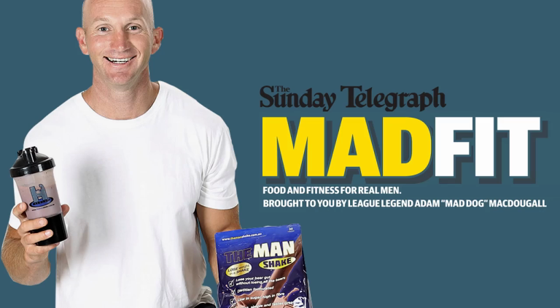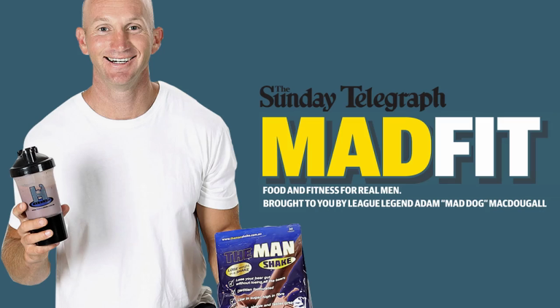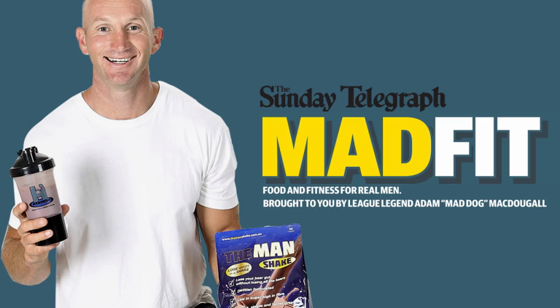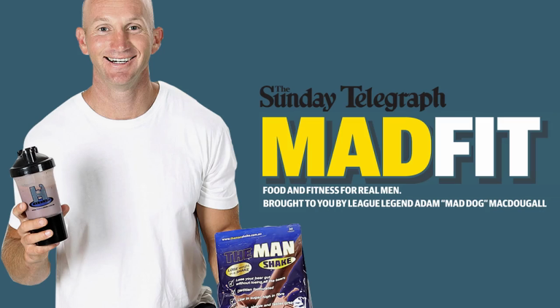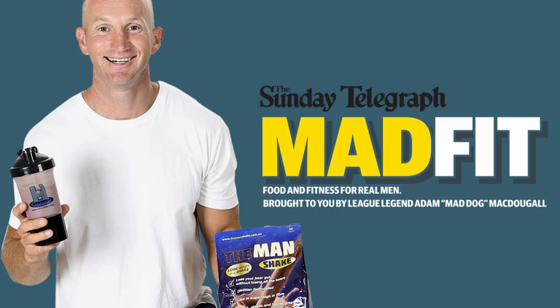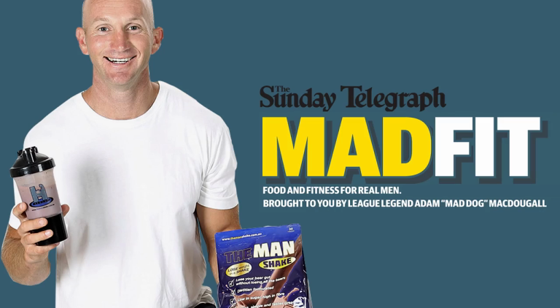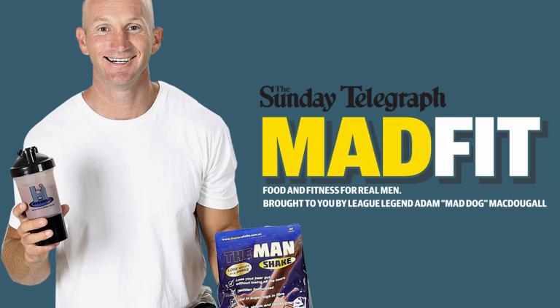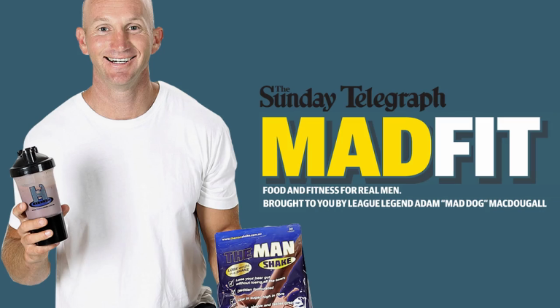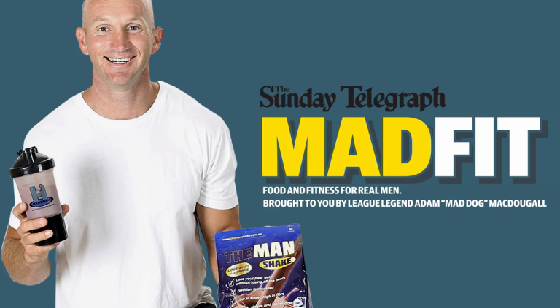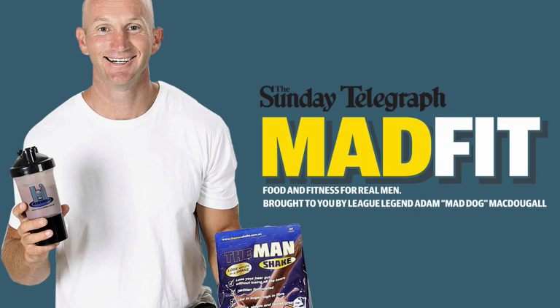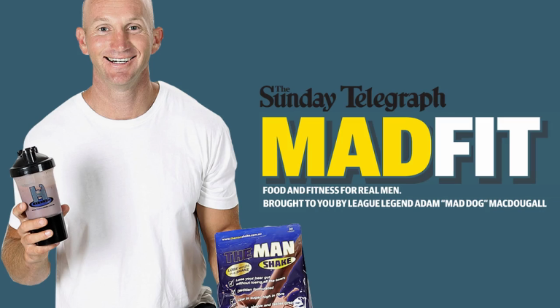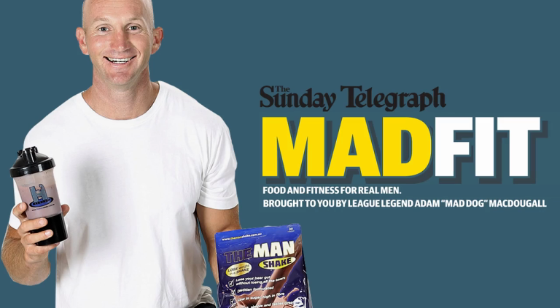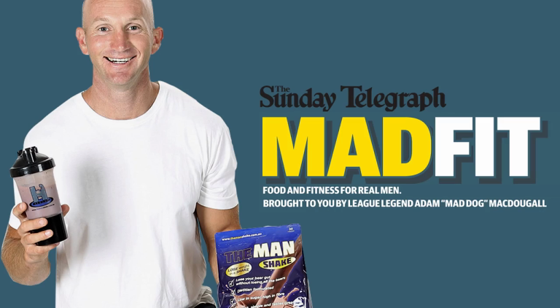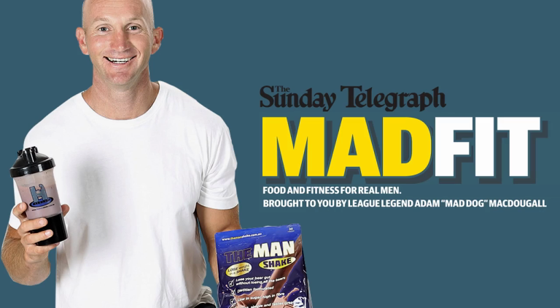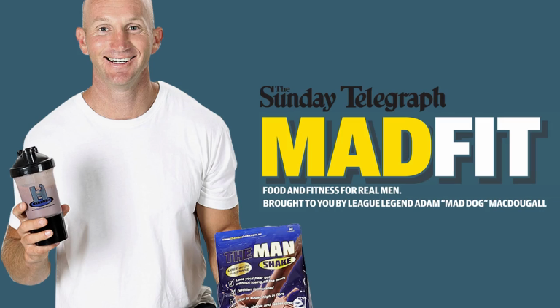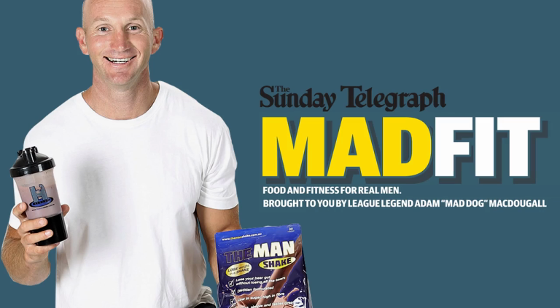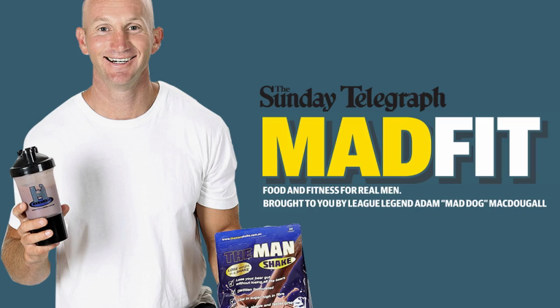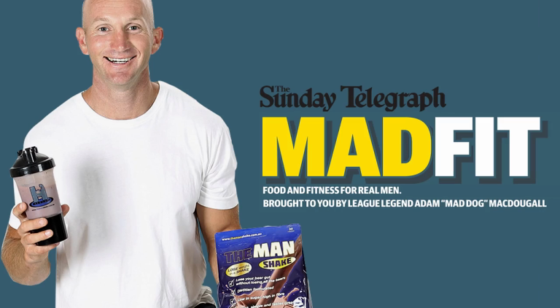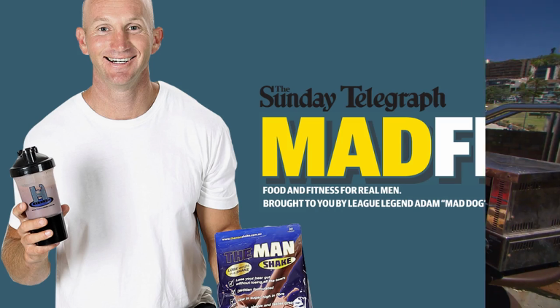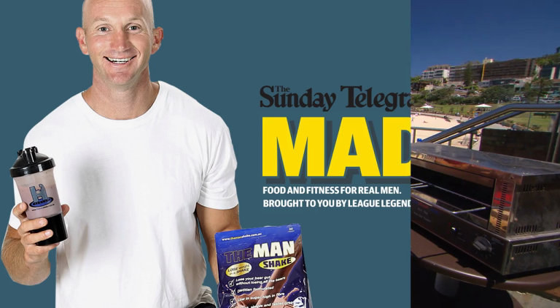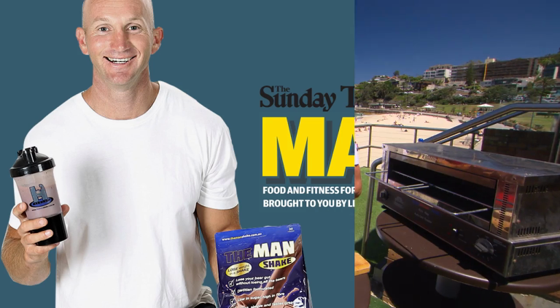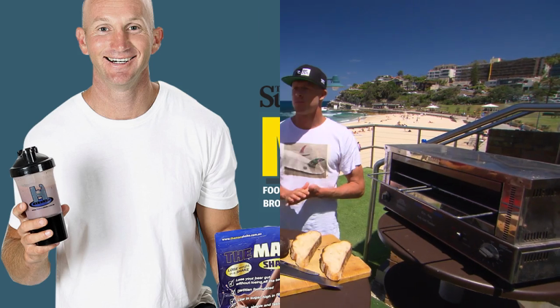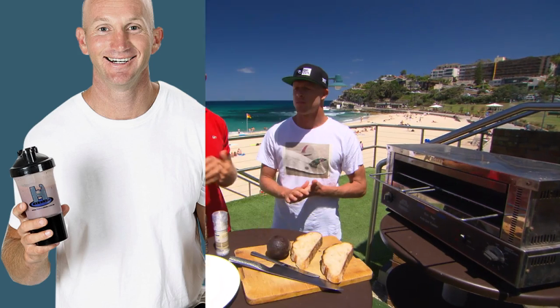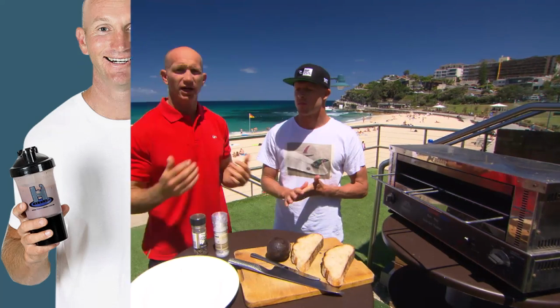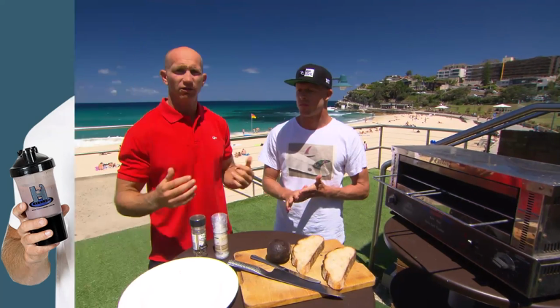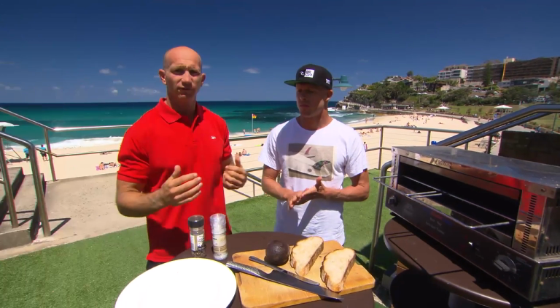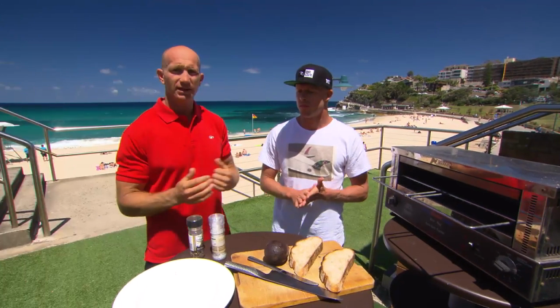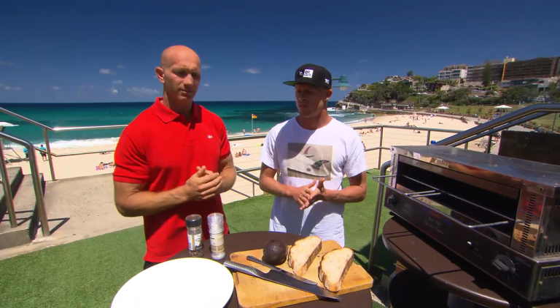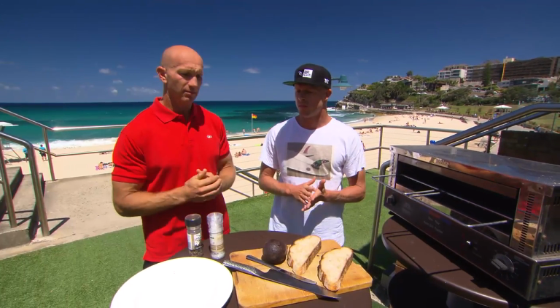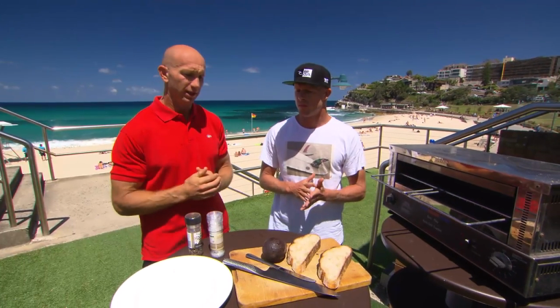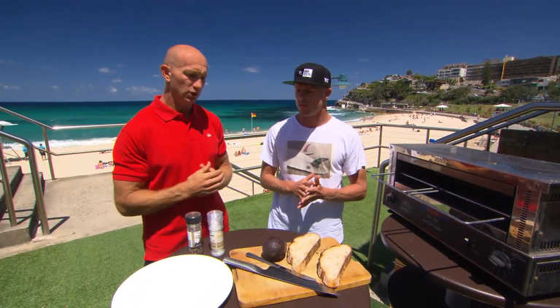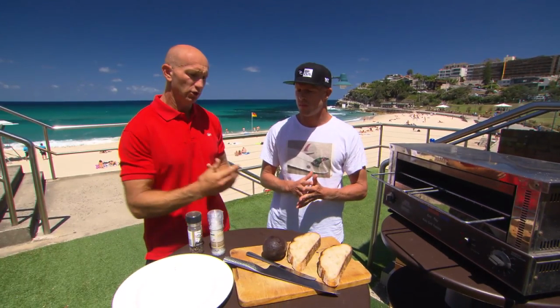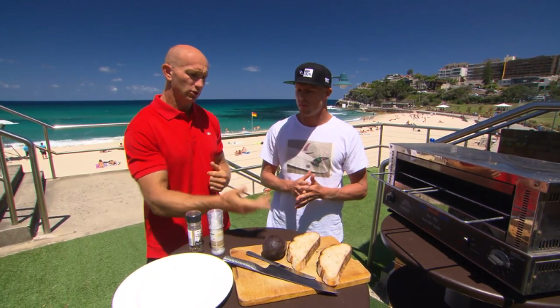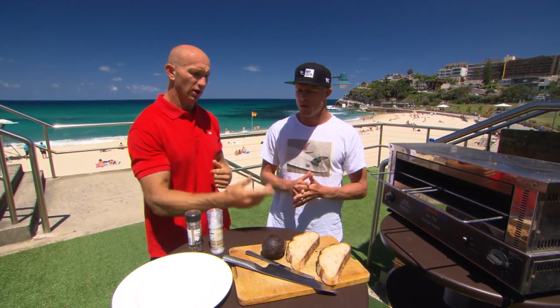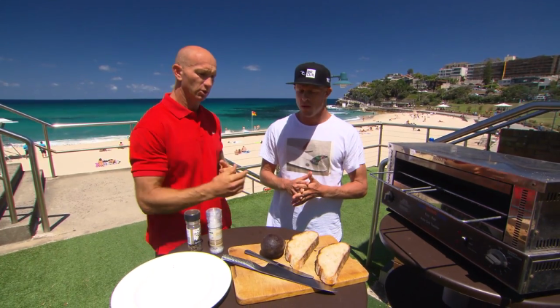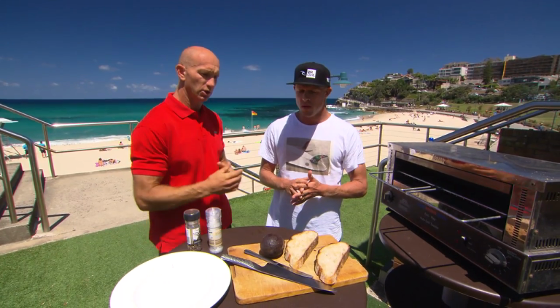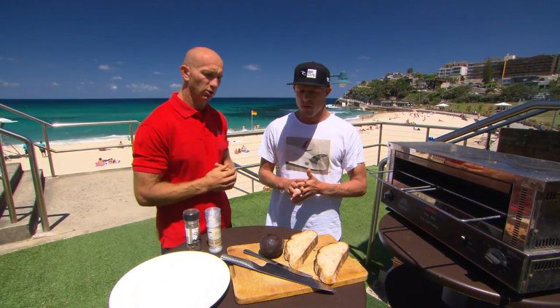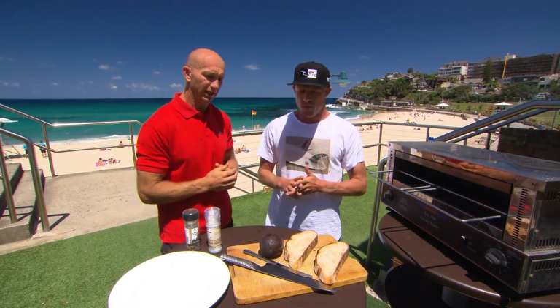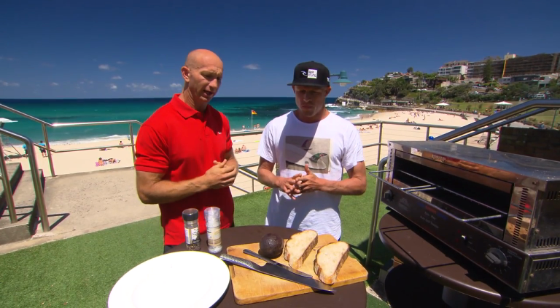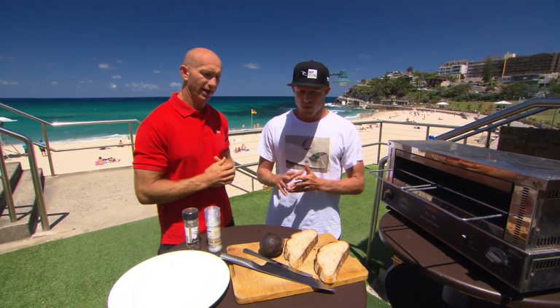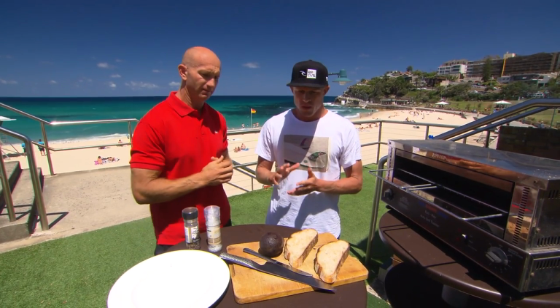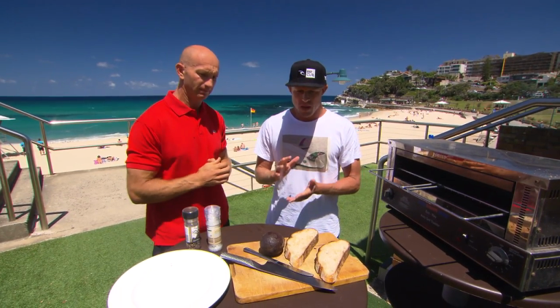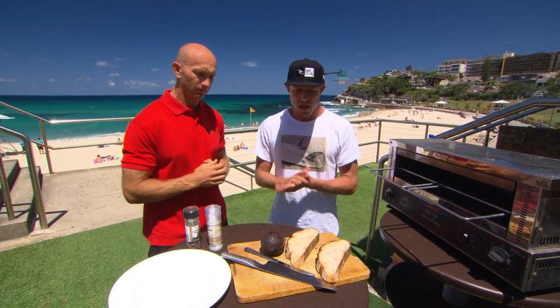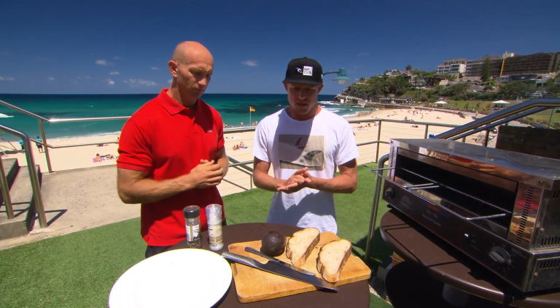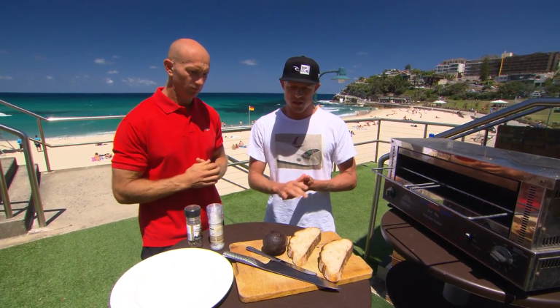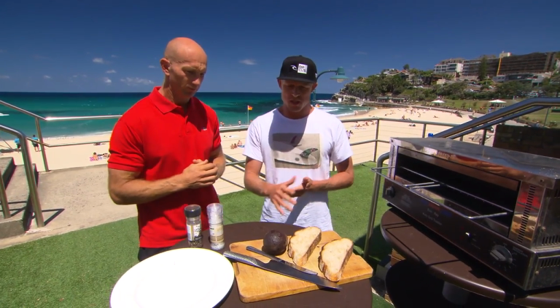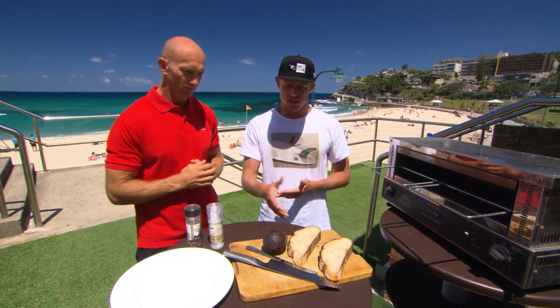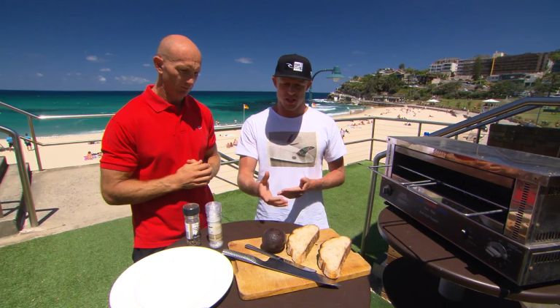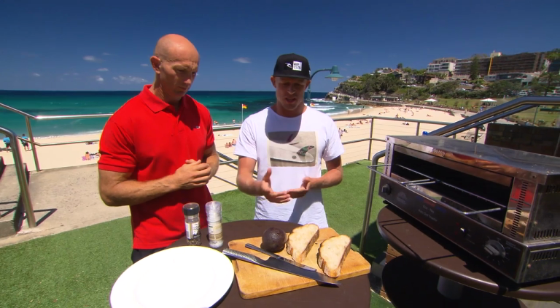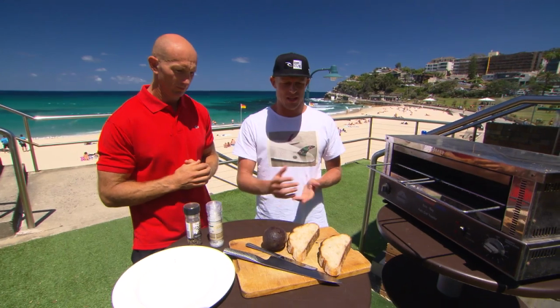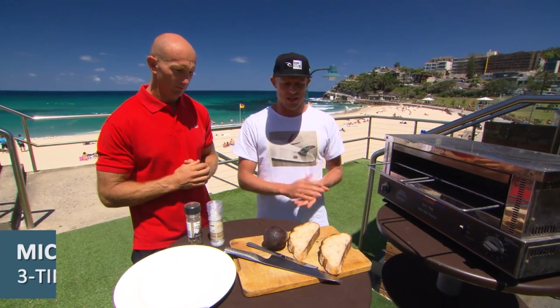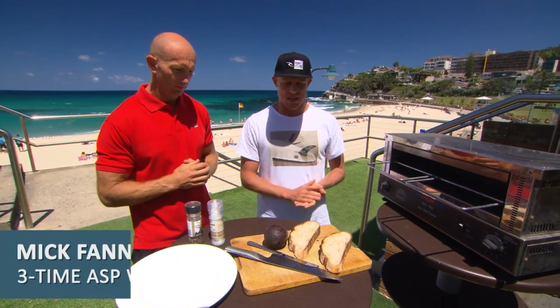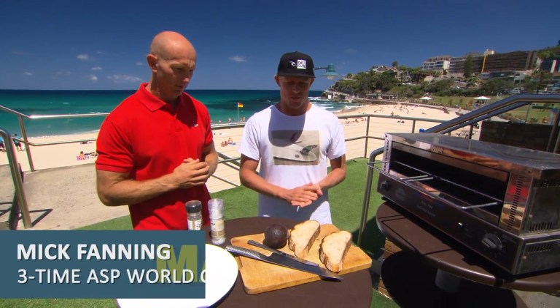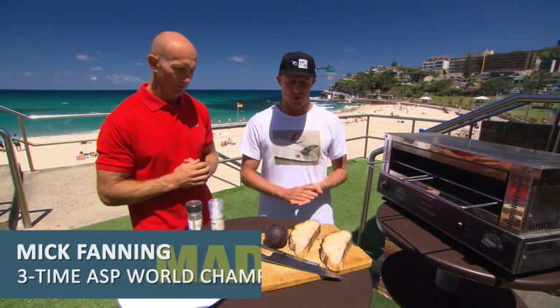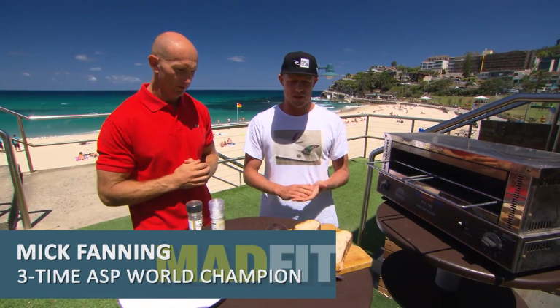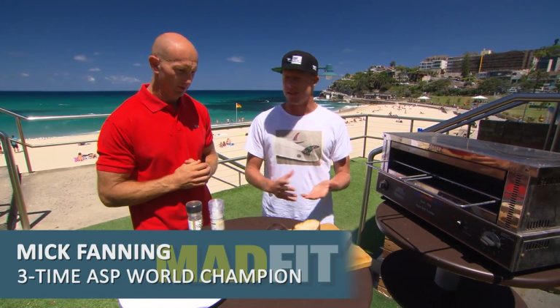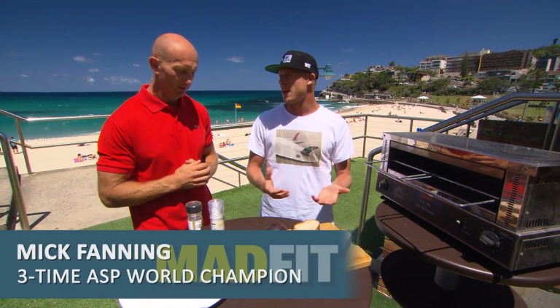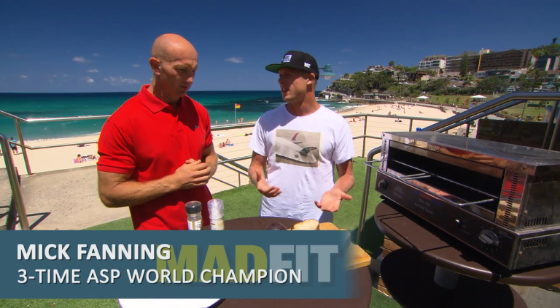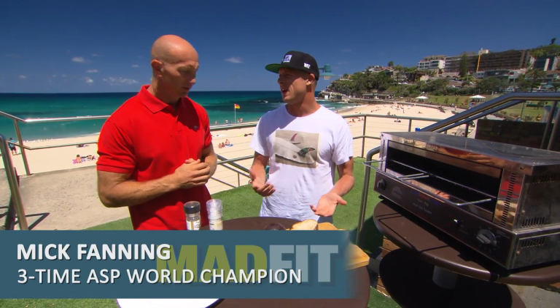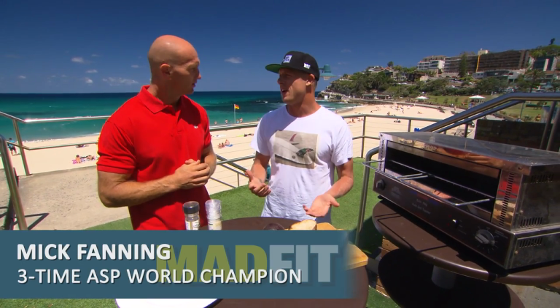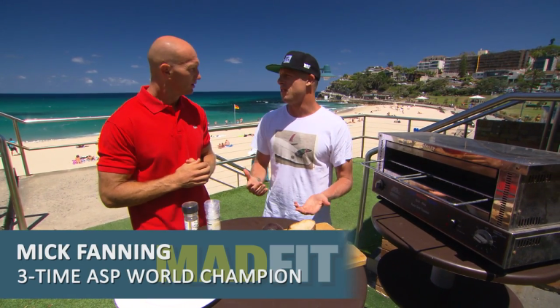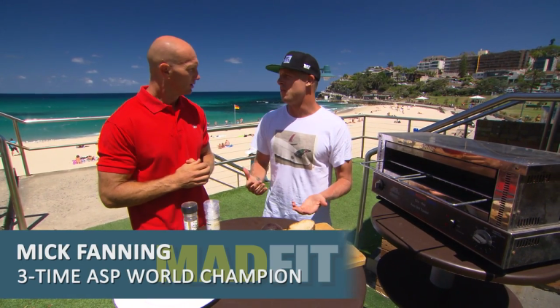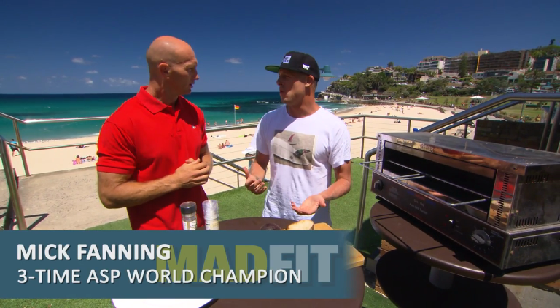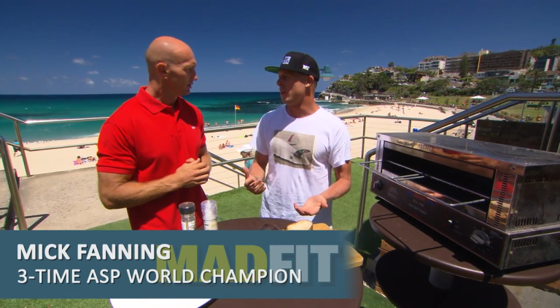Mick's going to show all the young blokes out there how to eat healthy. Can you show us what you're cooking today? Yeah, this is just a quick snack that I have in the morning.